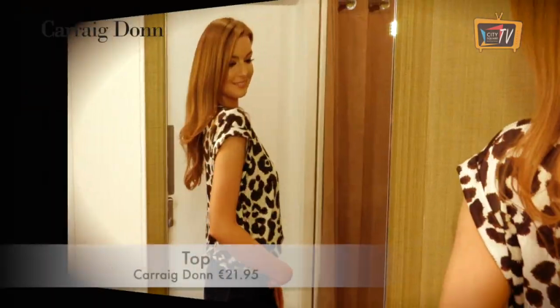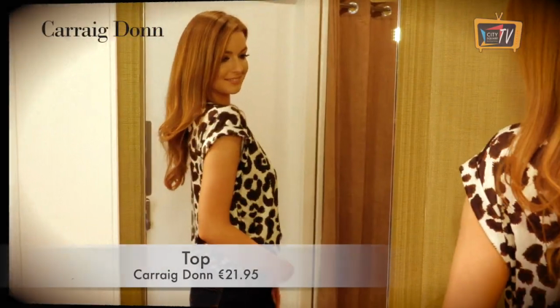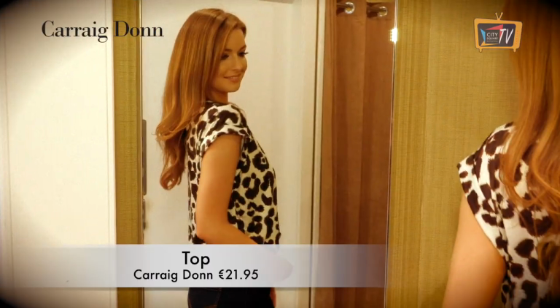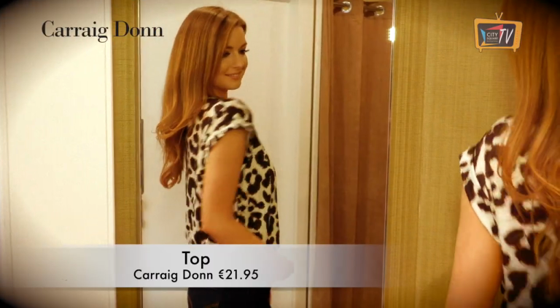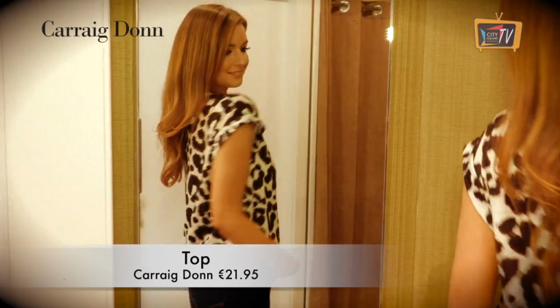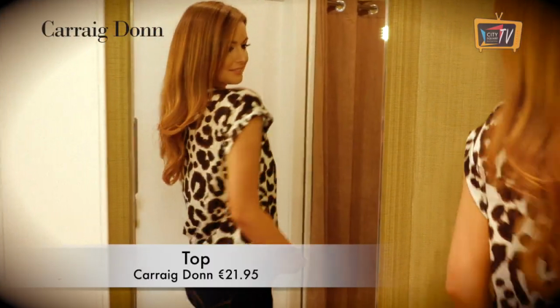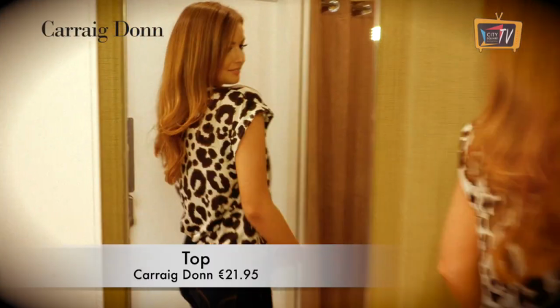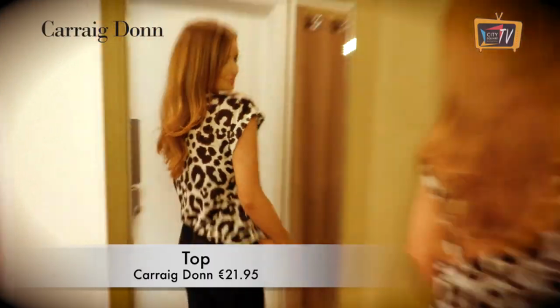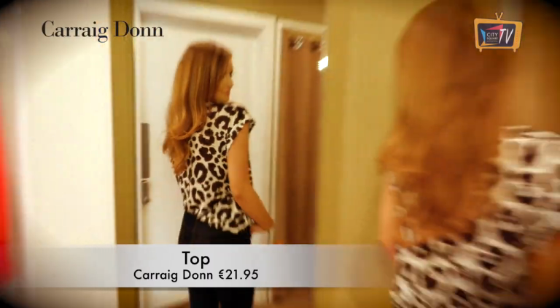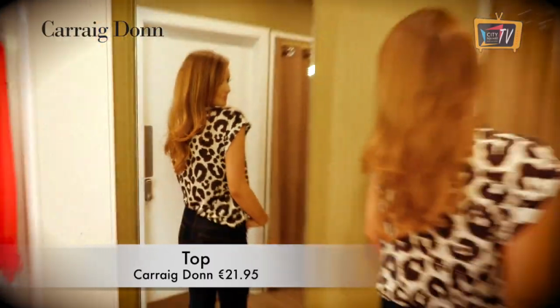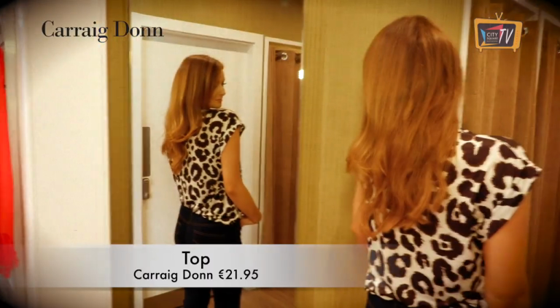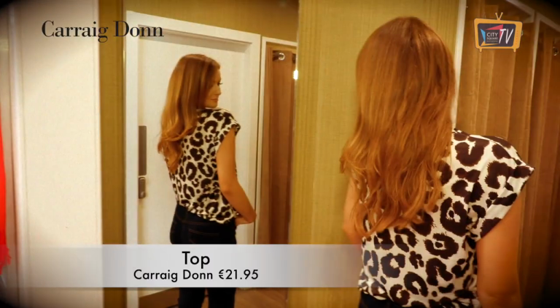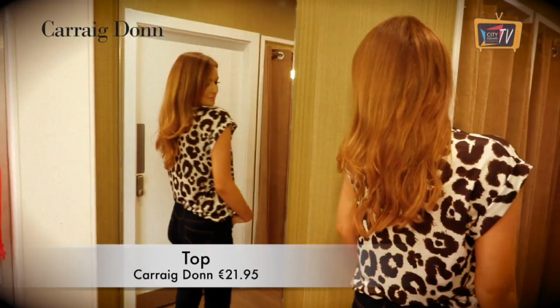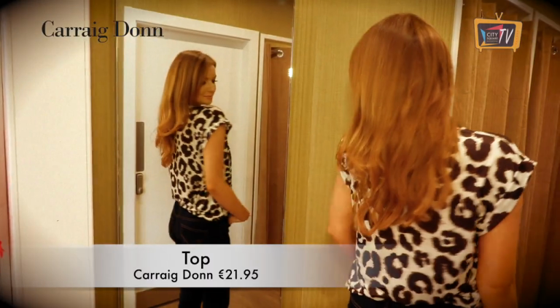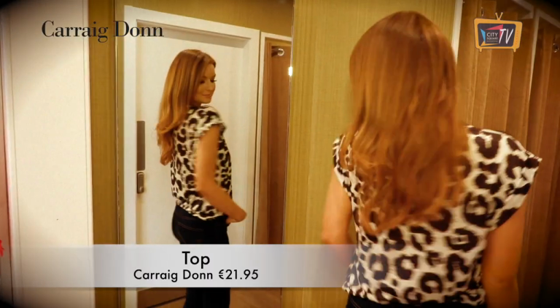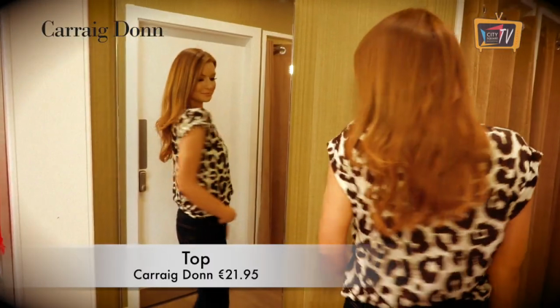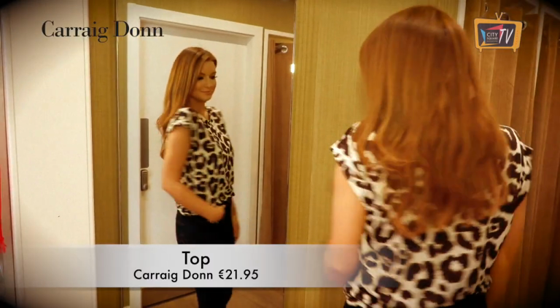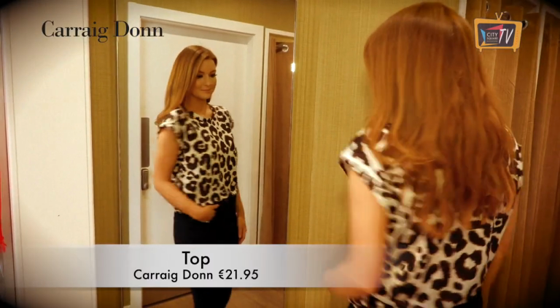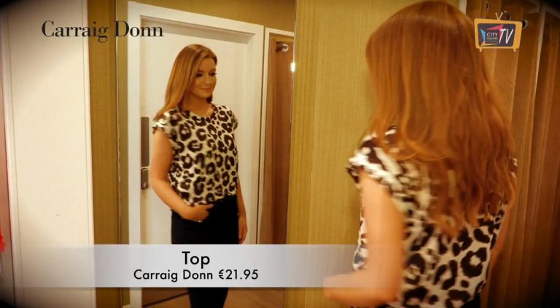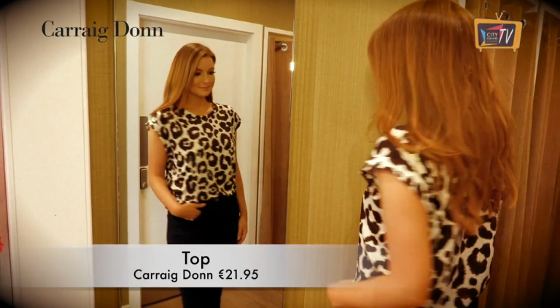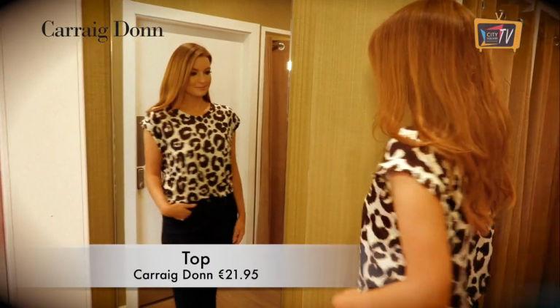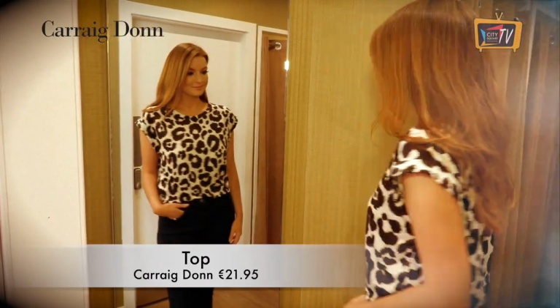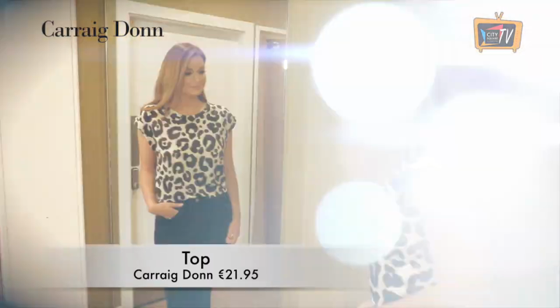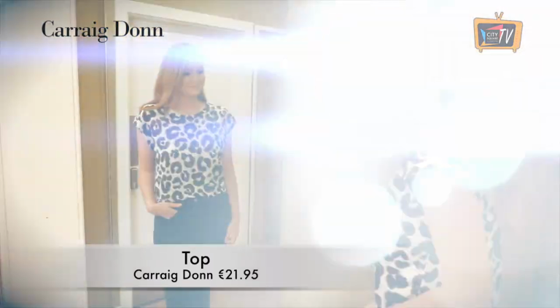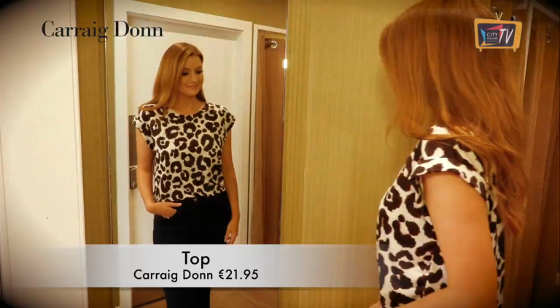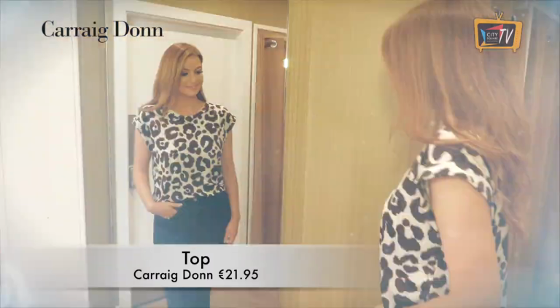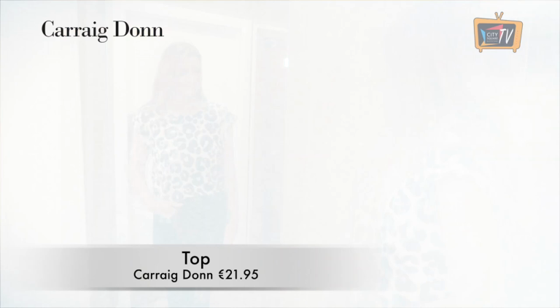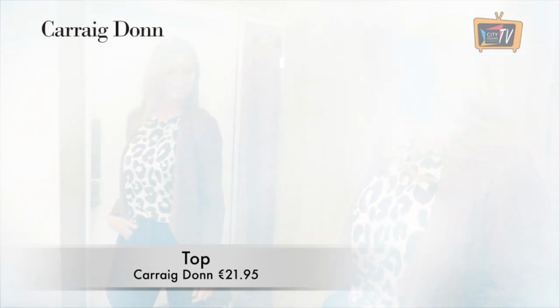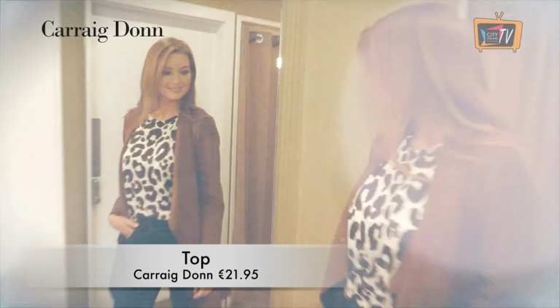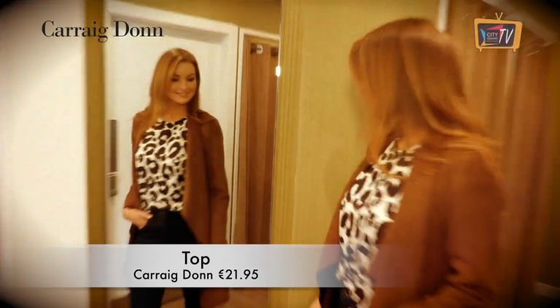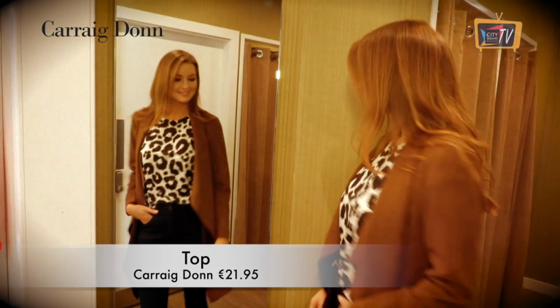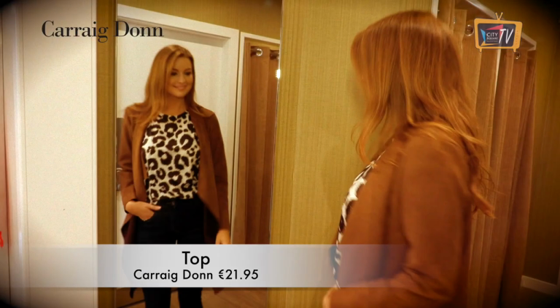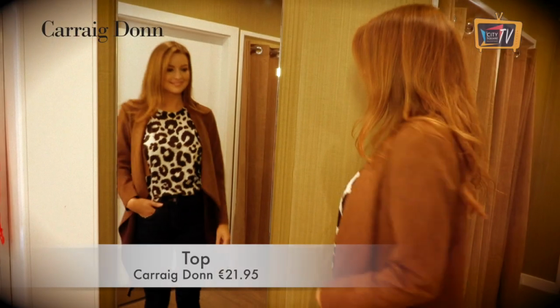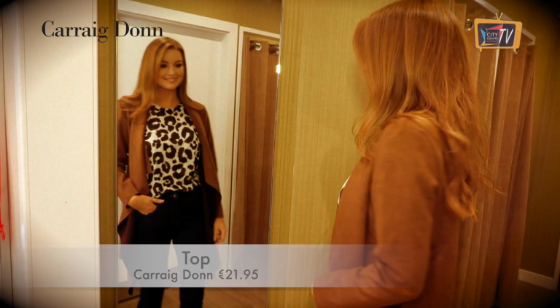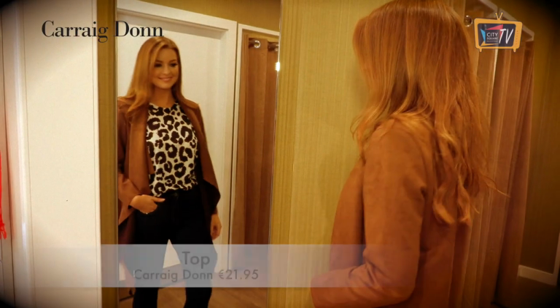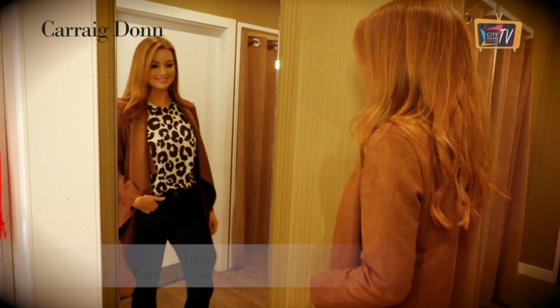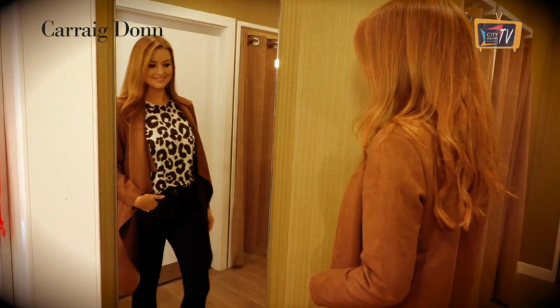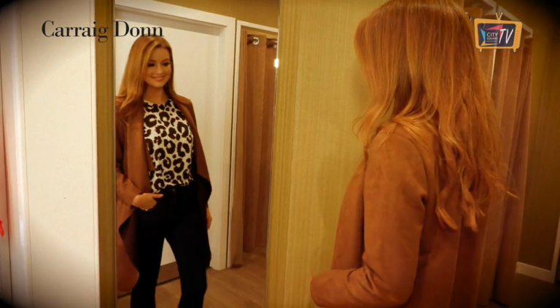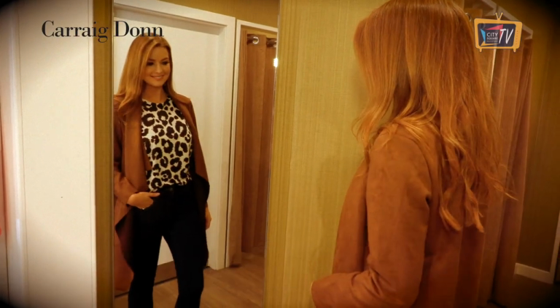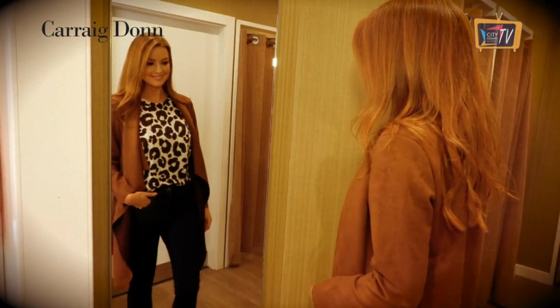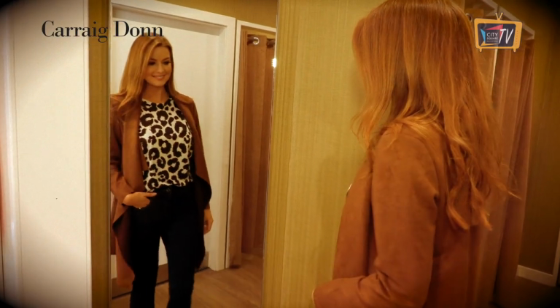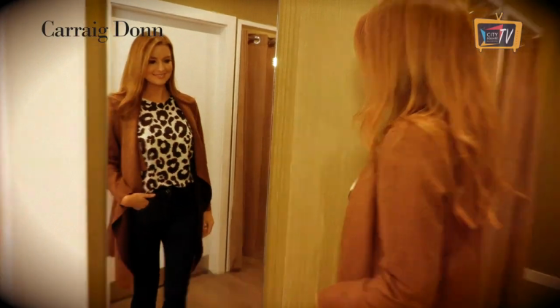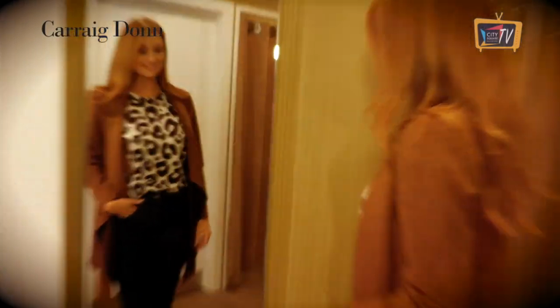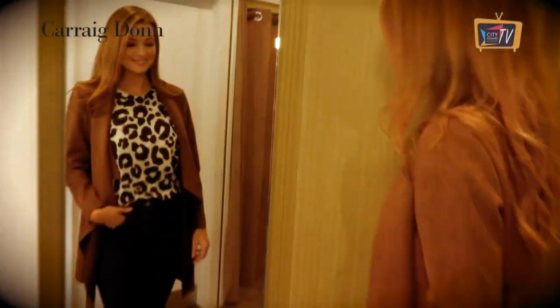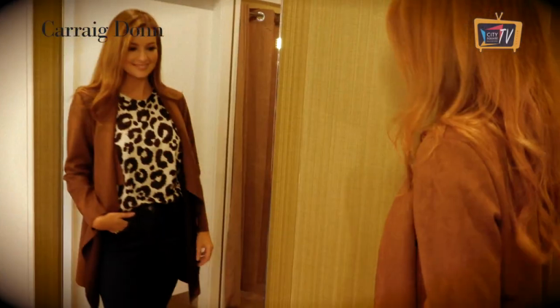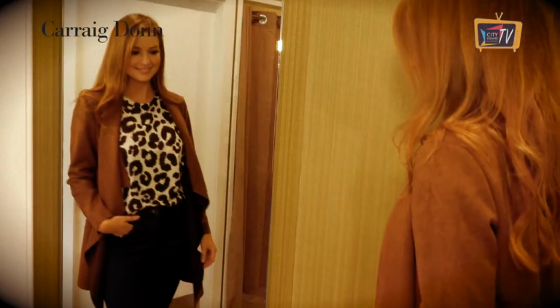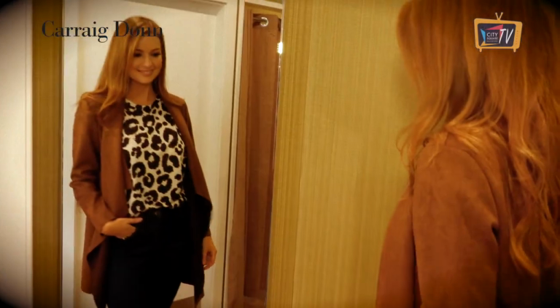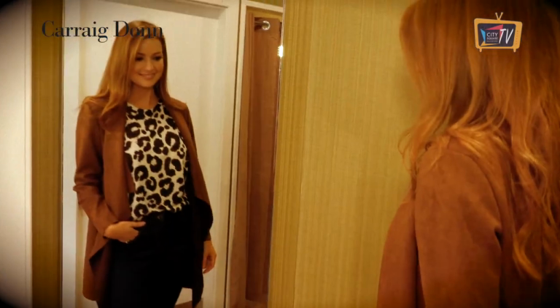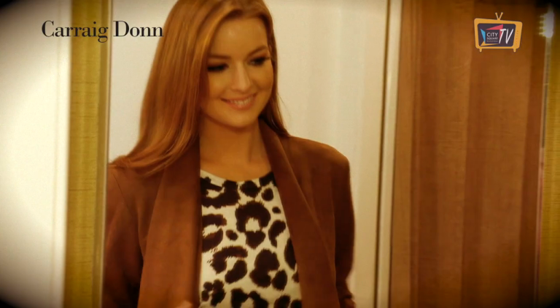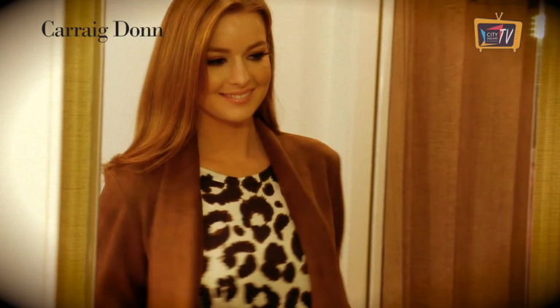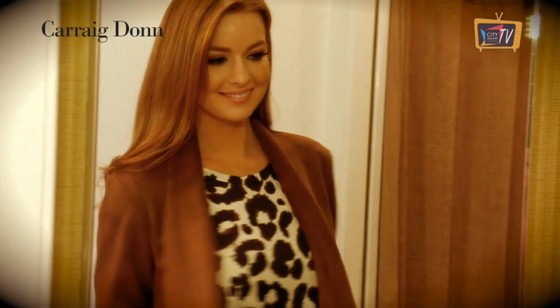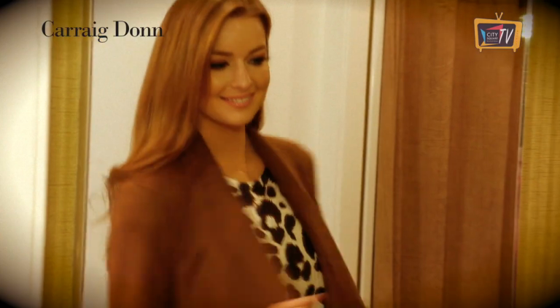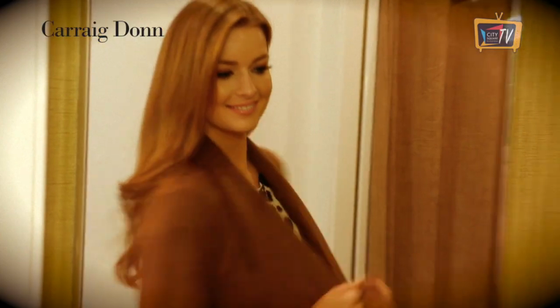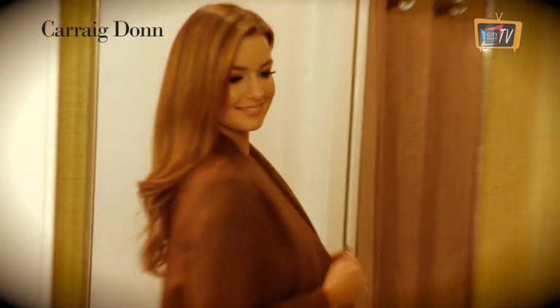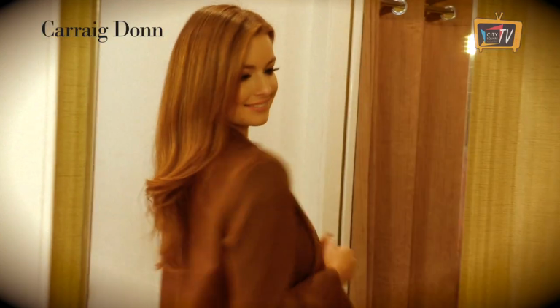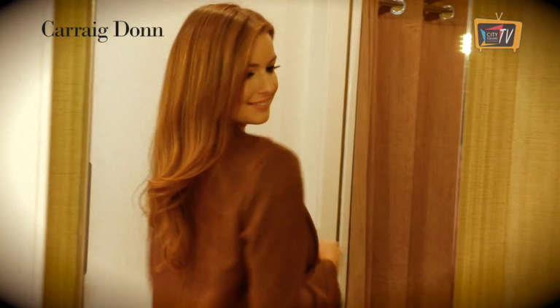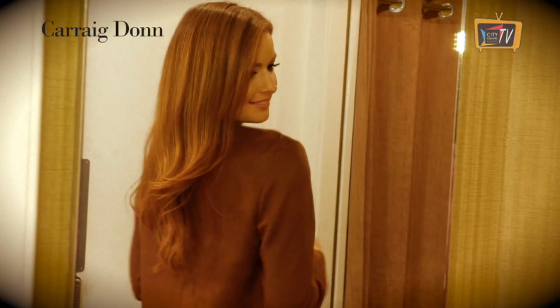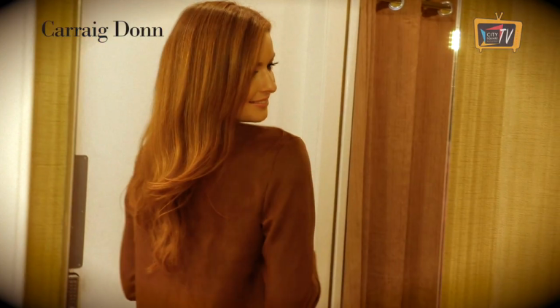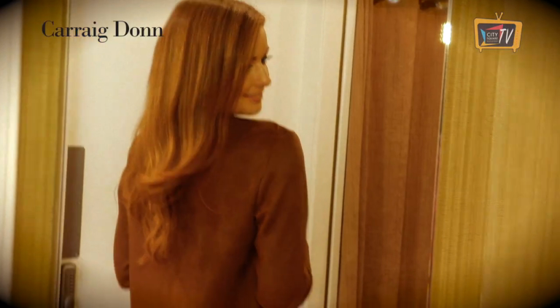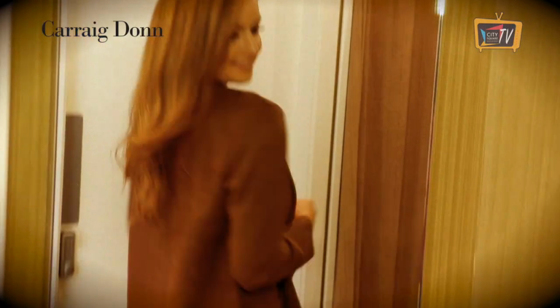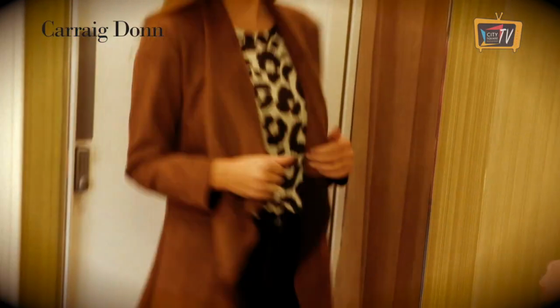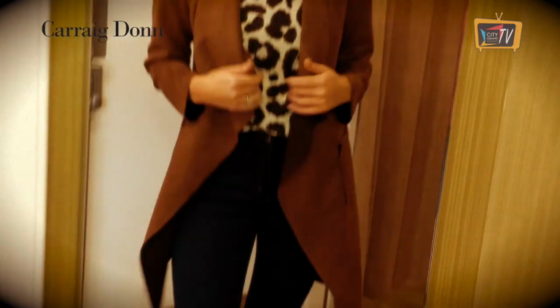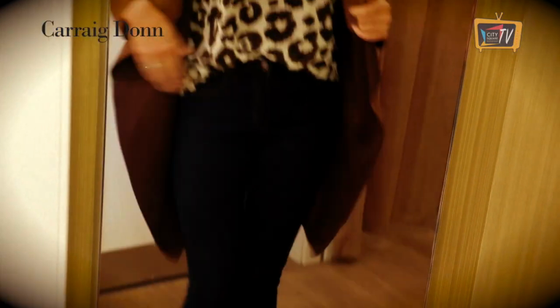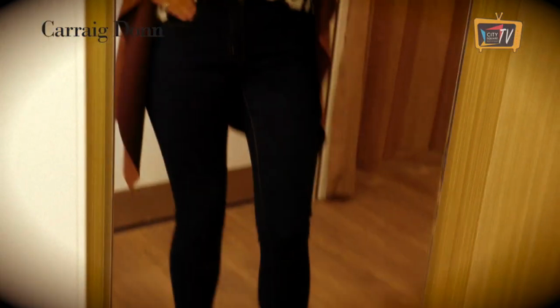Take the animal print trend into your daytime look by layering it underneath other pieces. This full look is from Carrick Dunn.